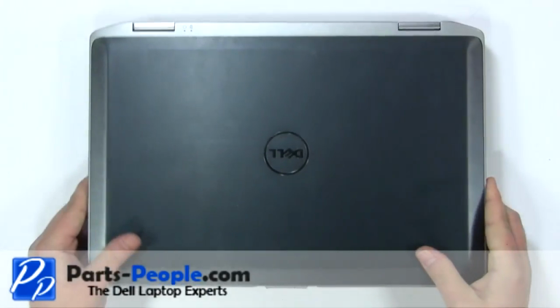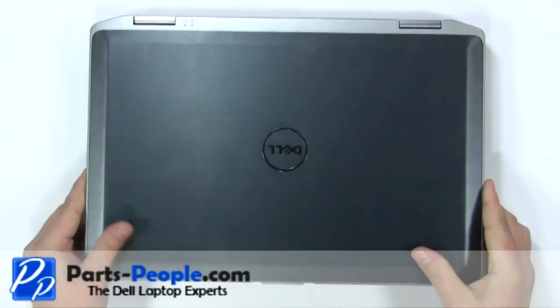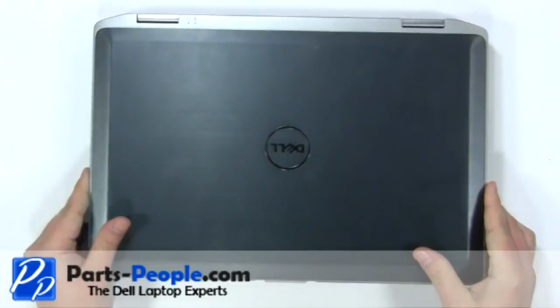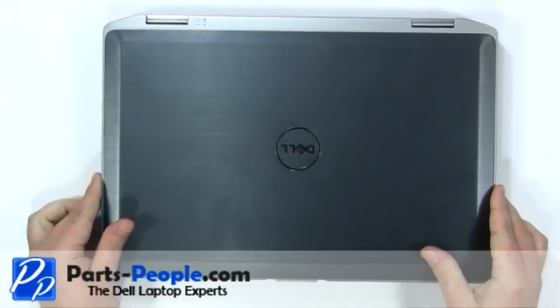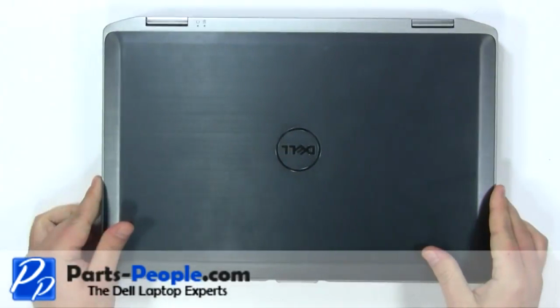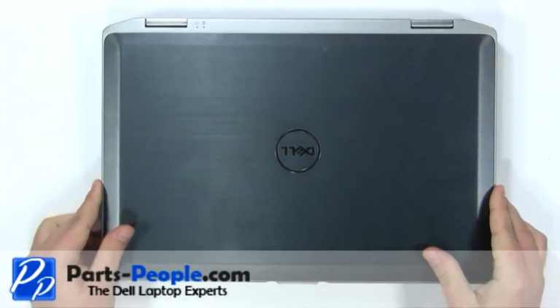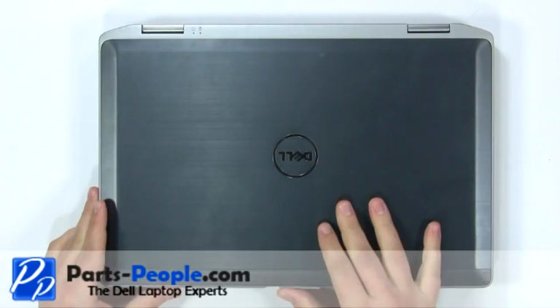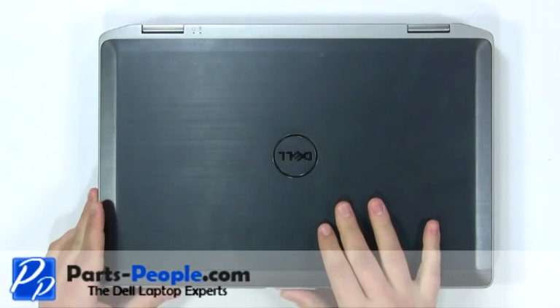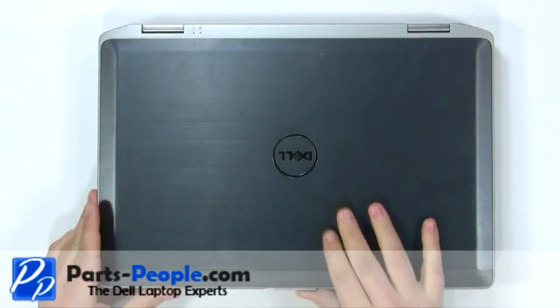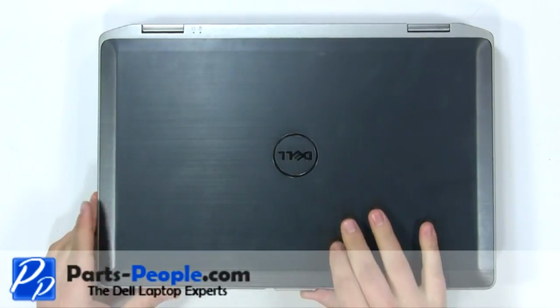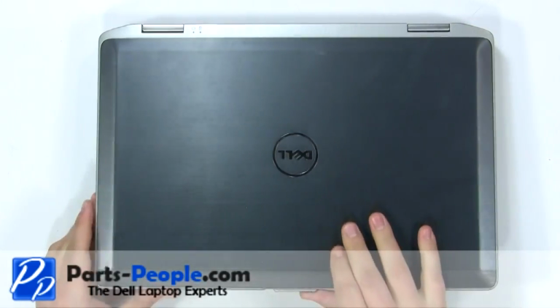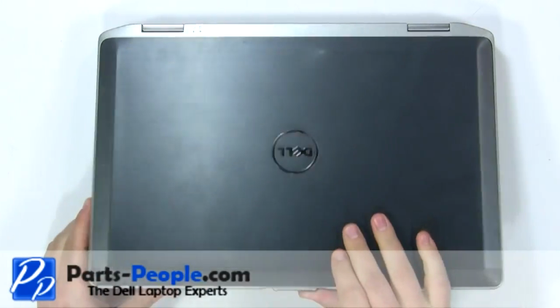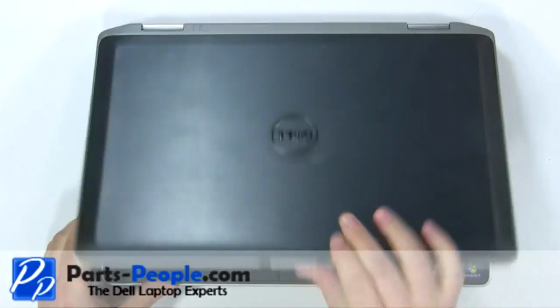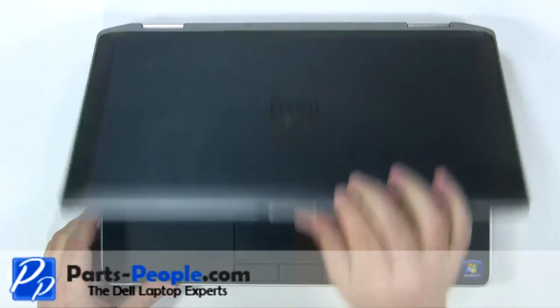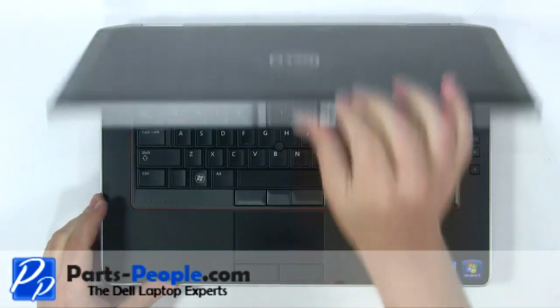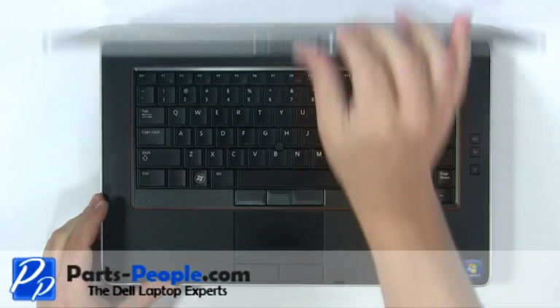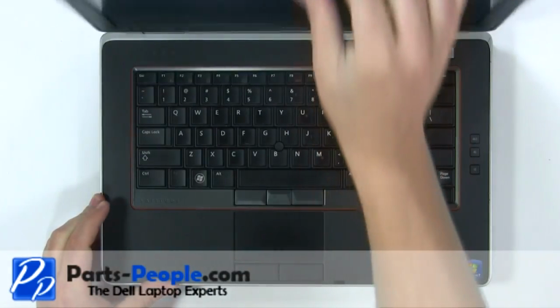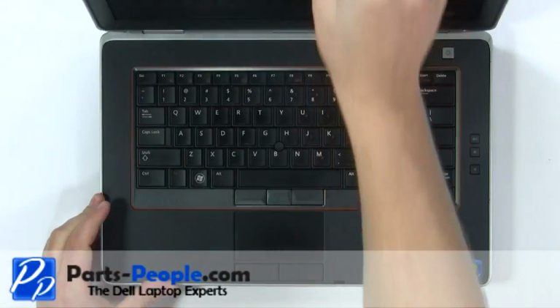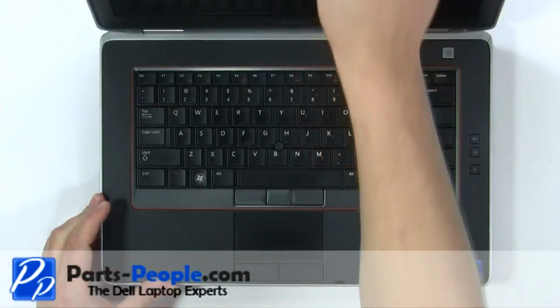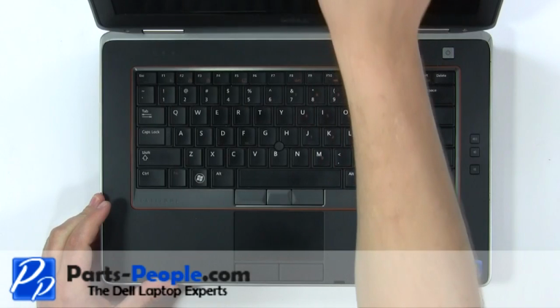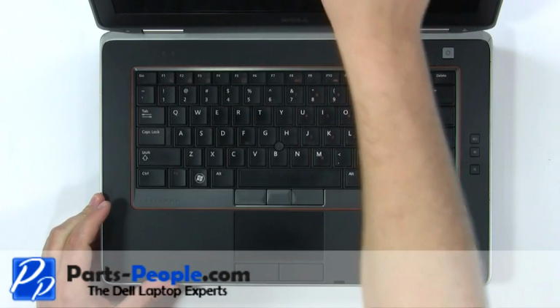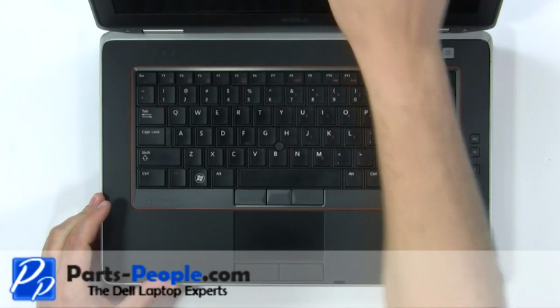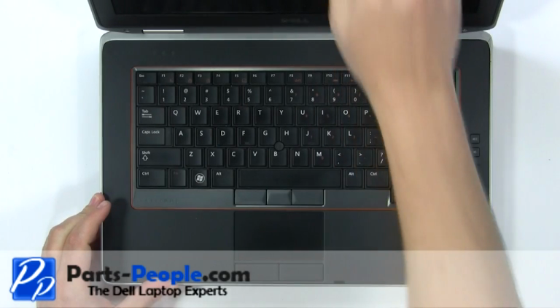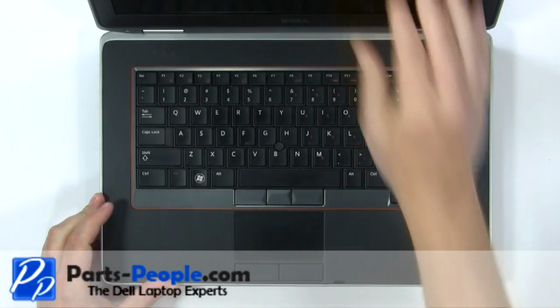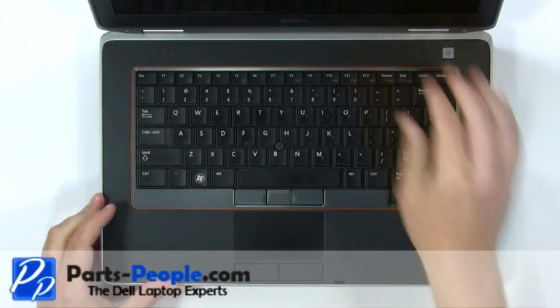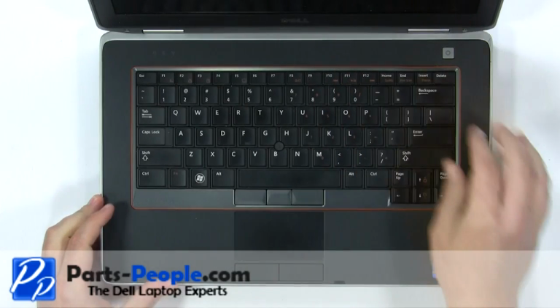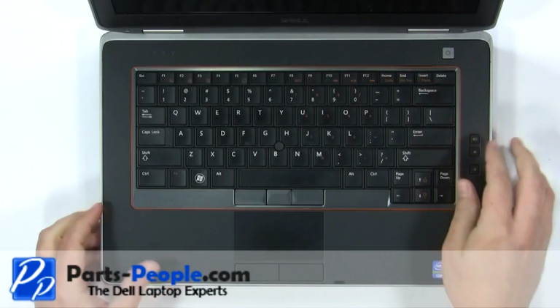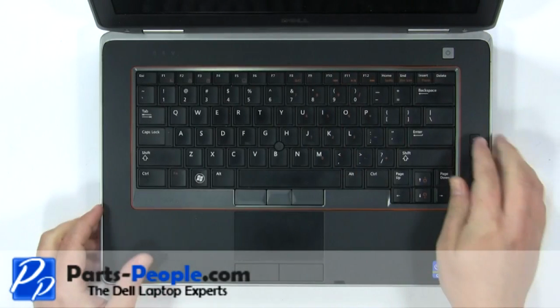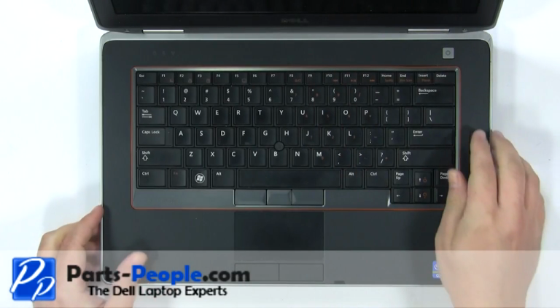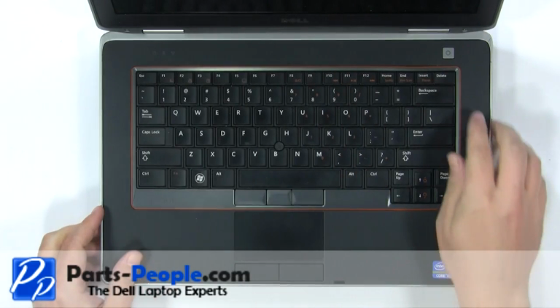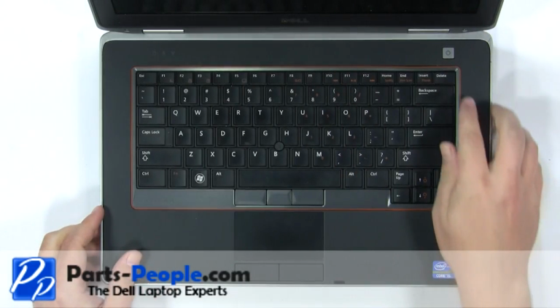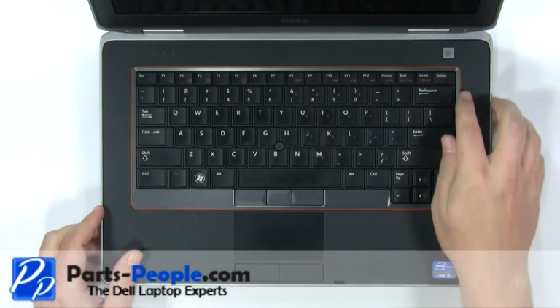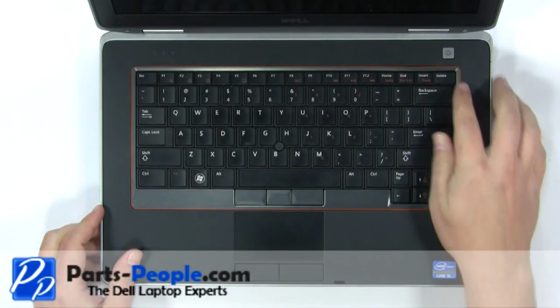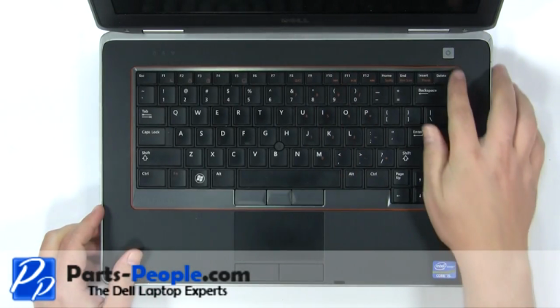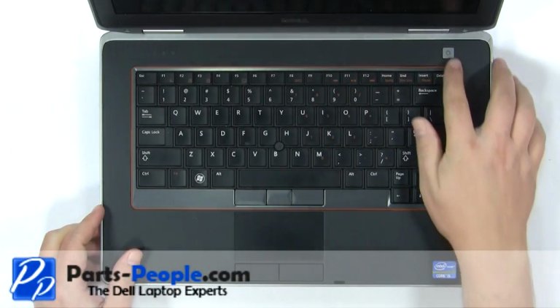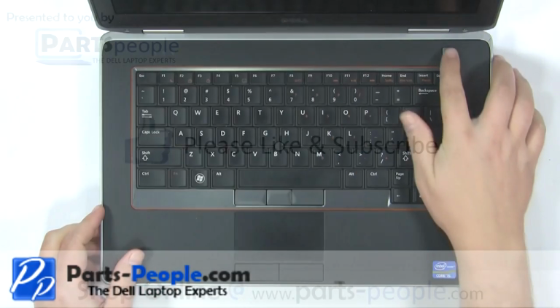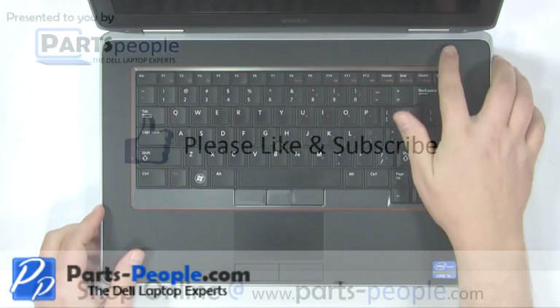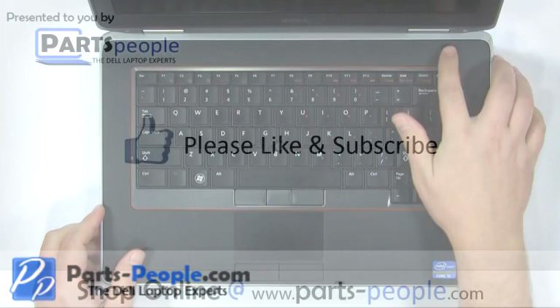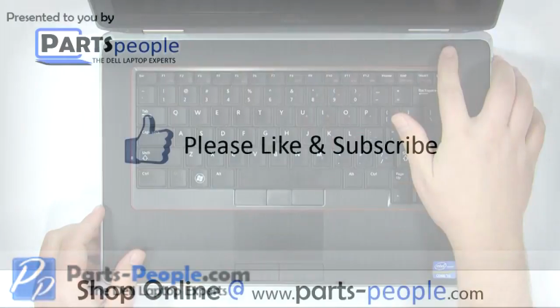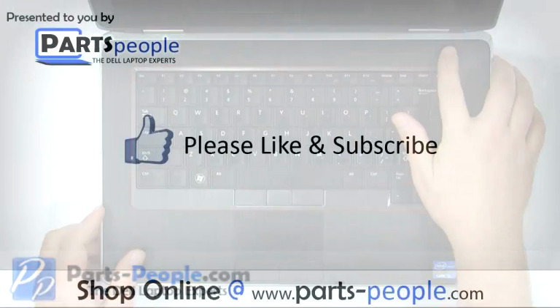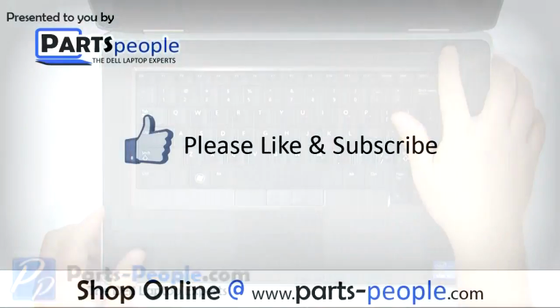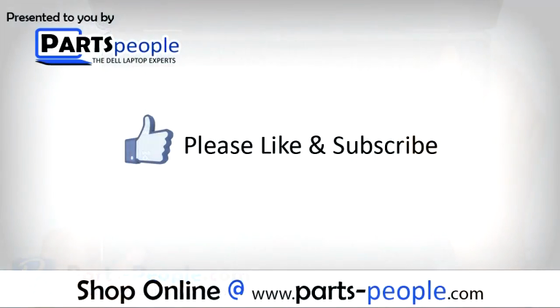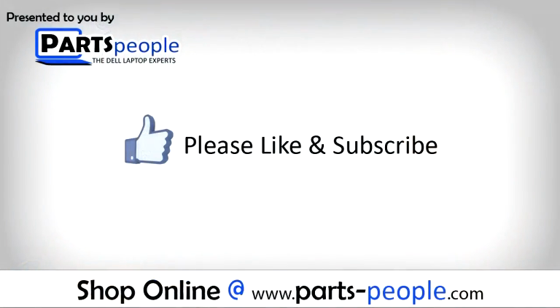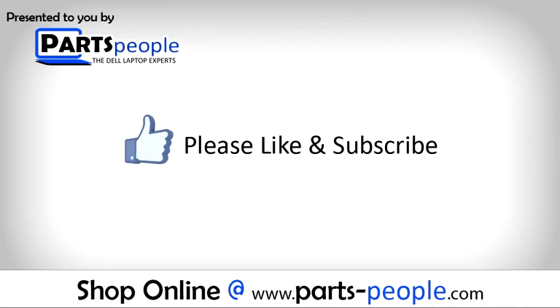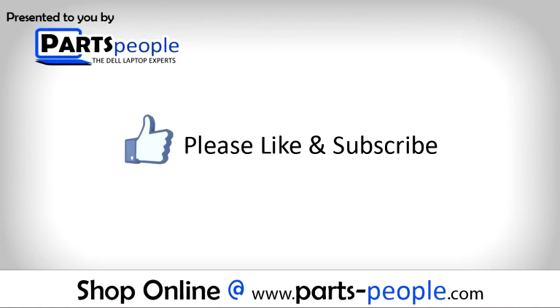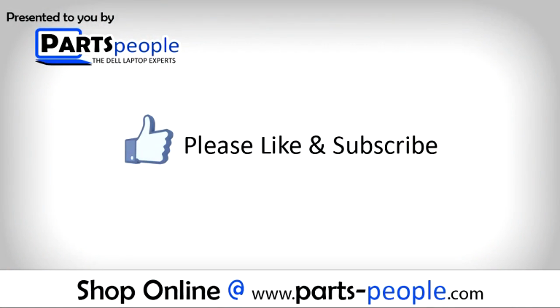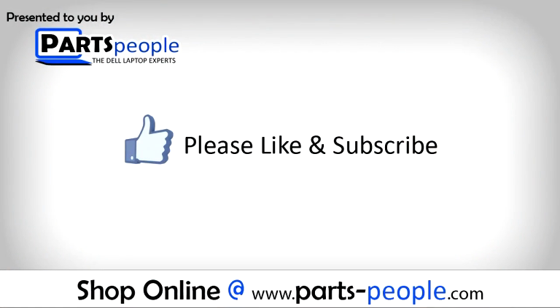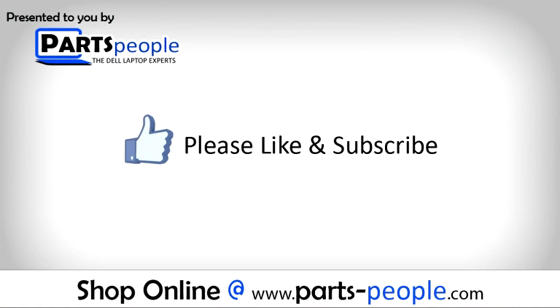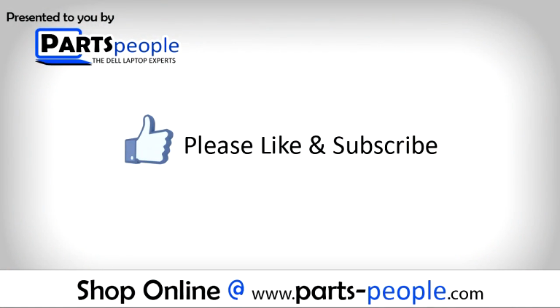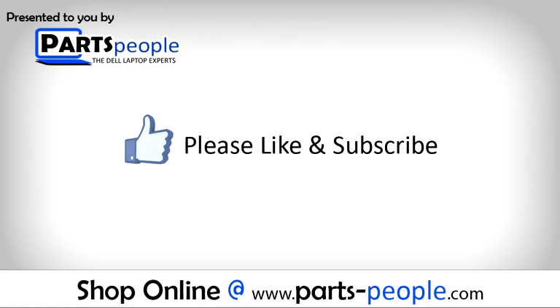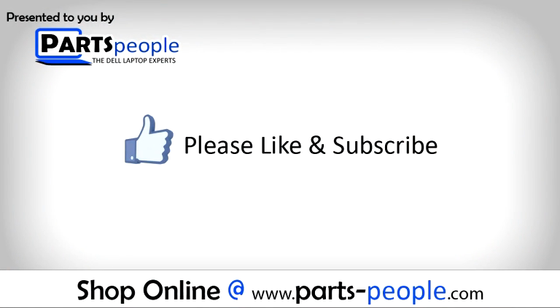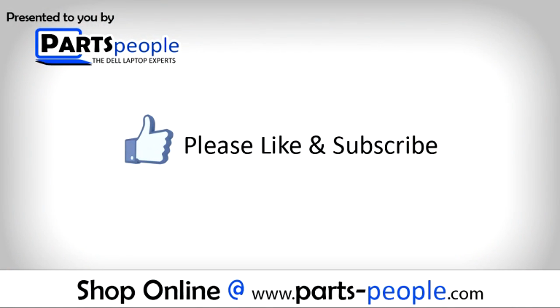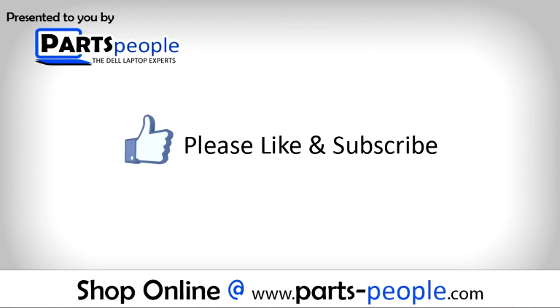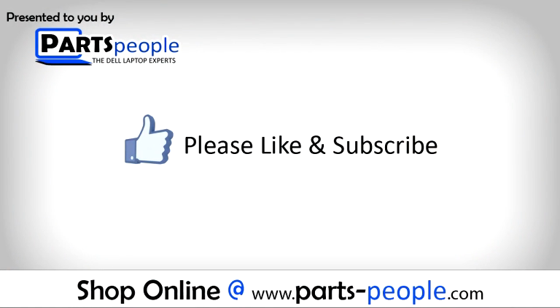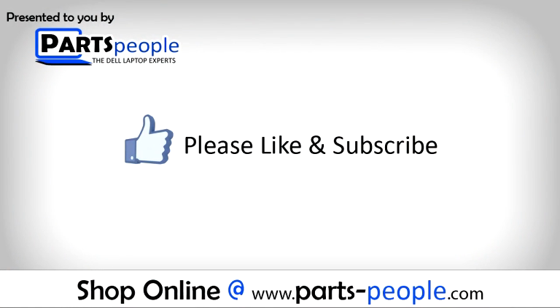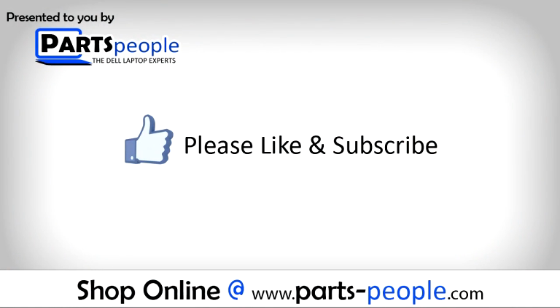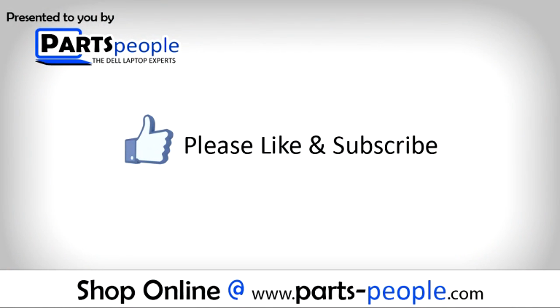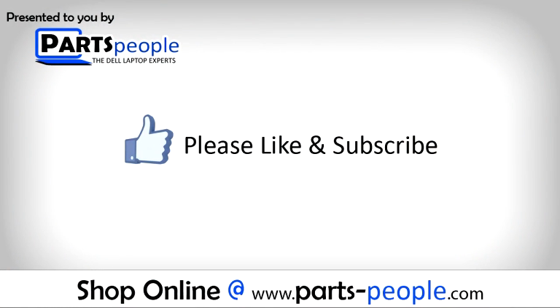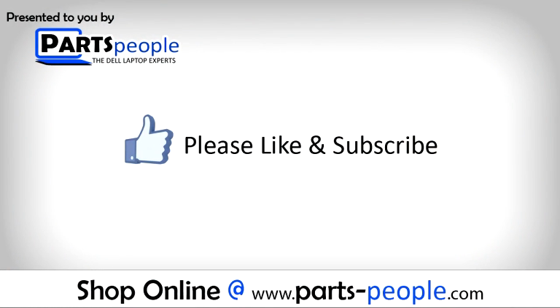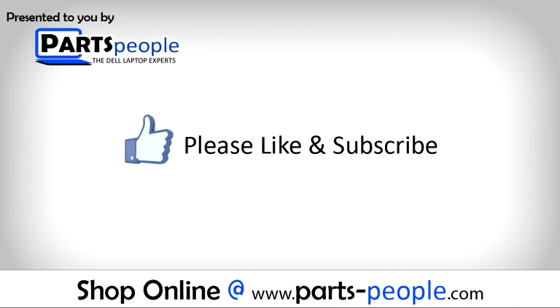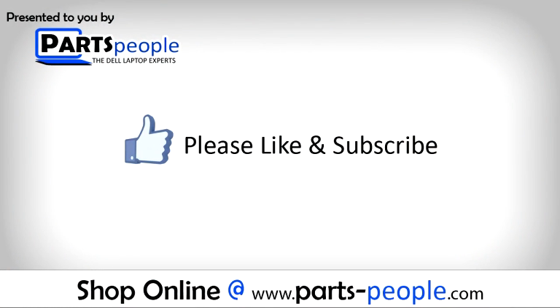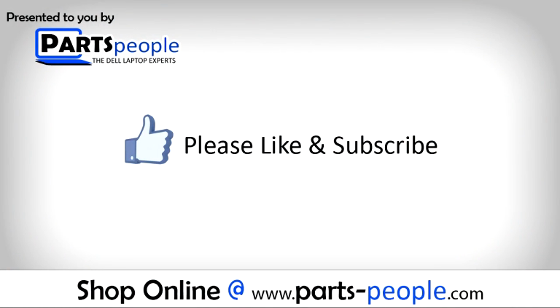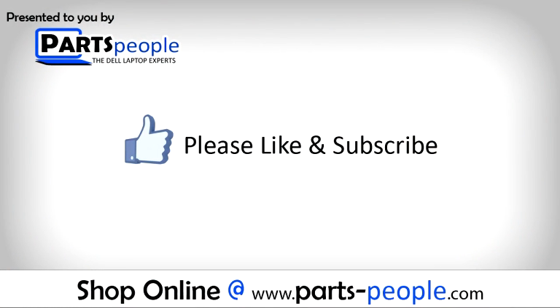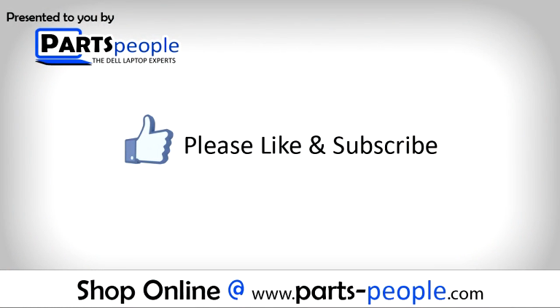View the video description below for links to replacement parts. Please like and subscribe.